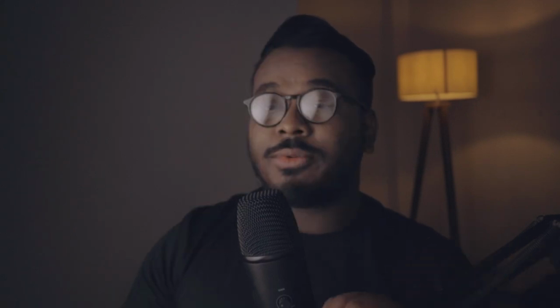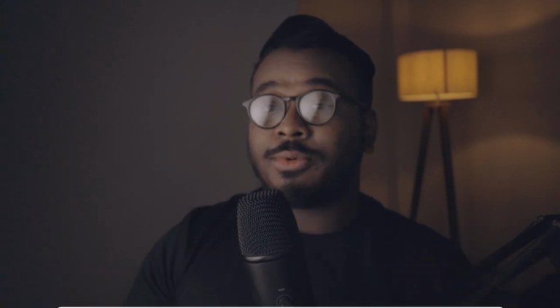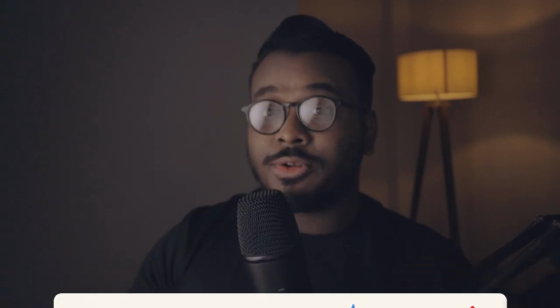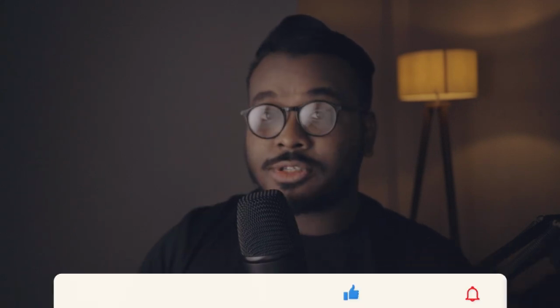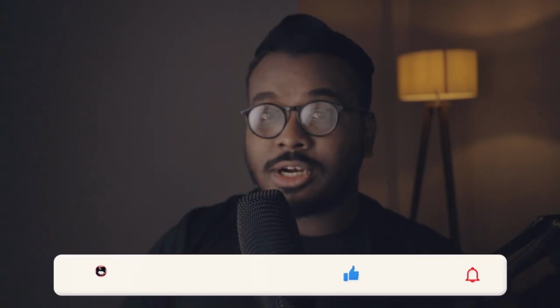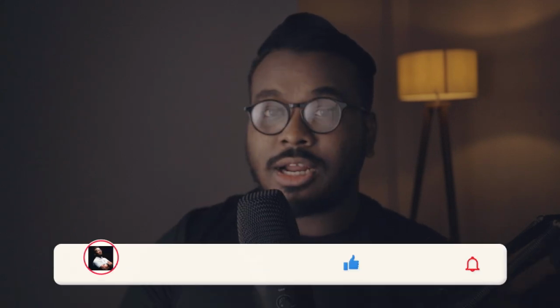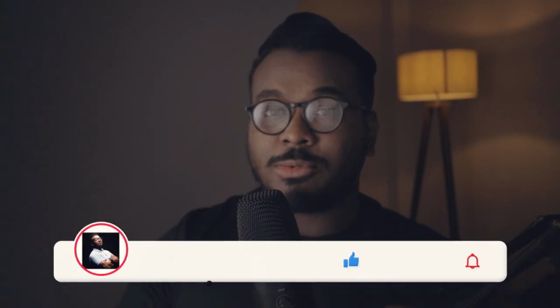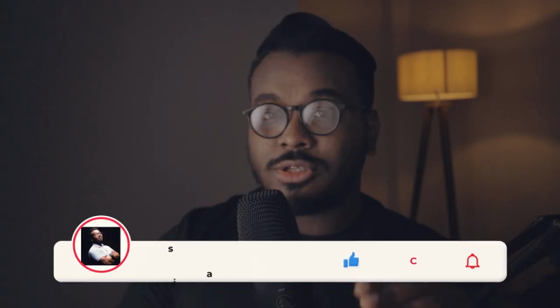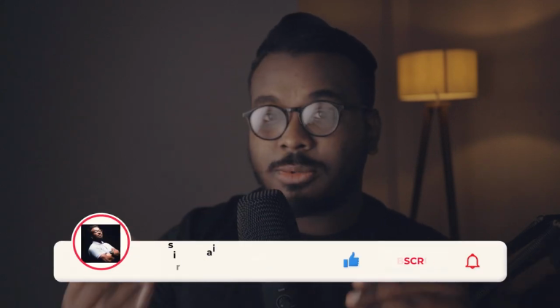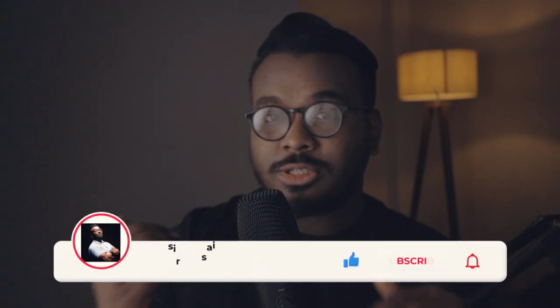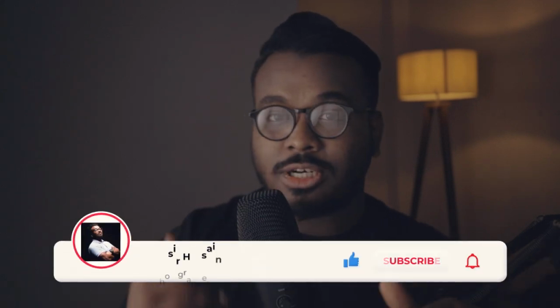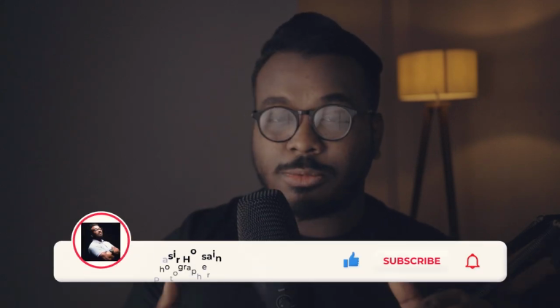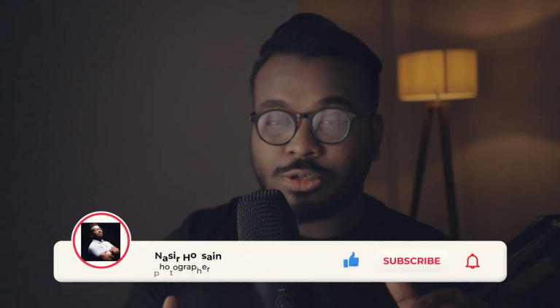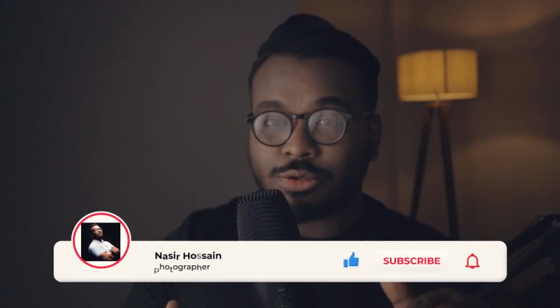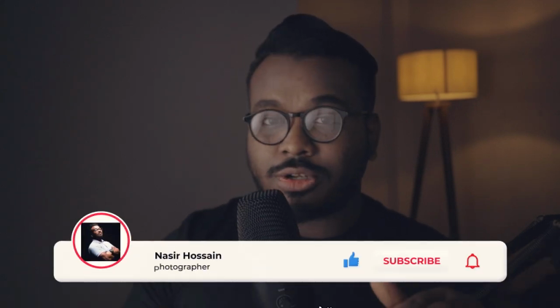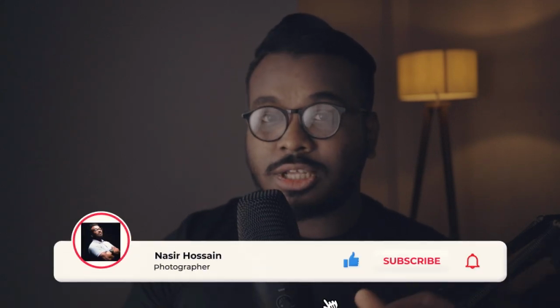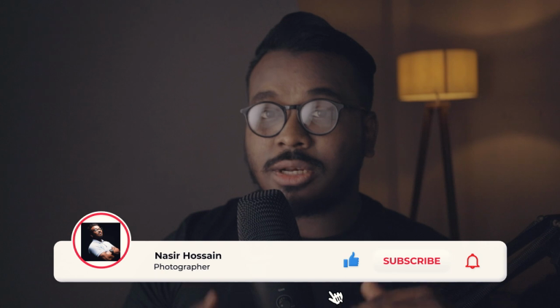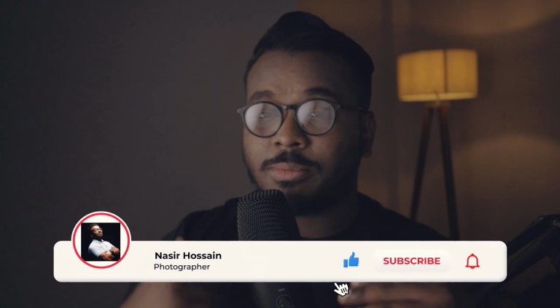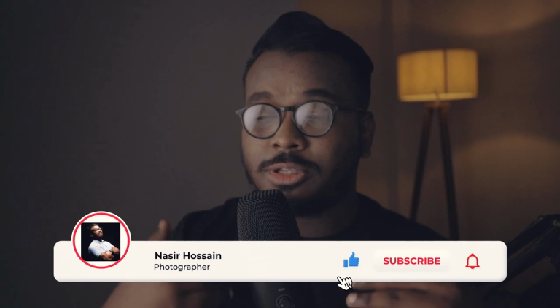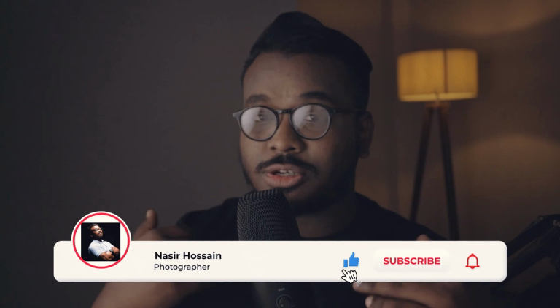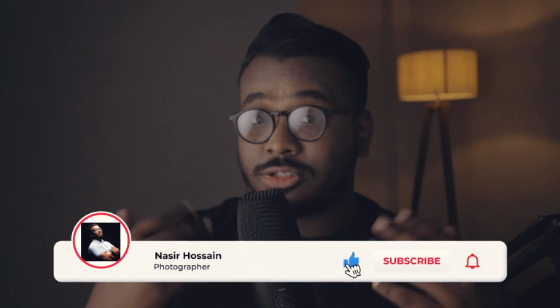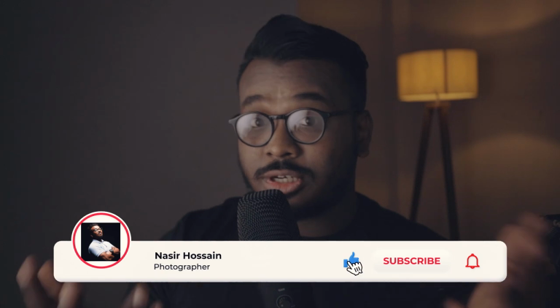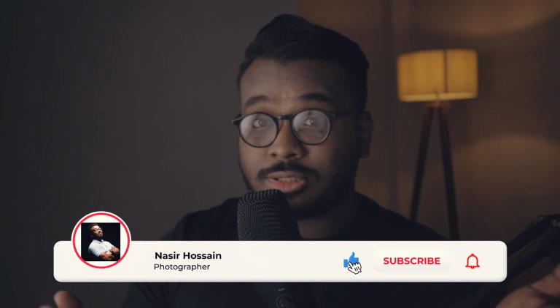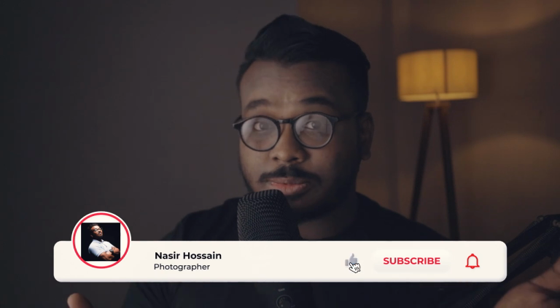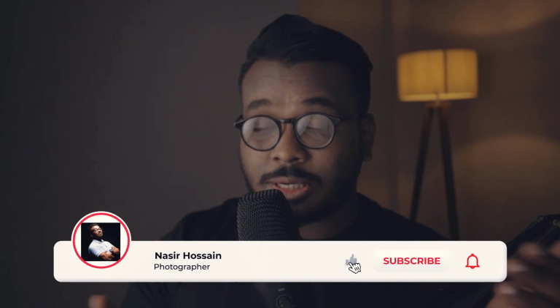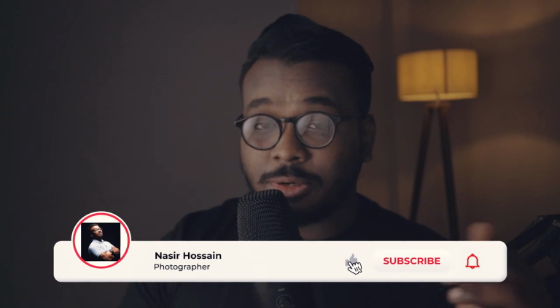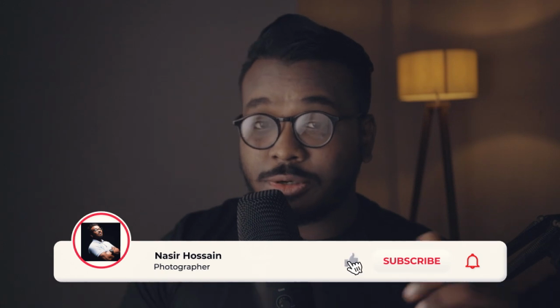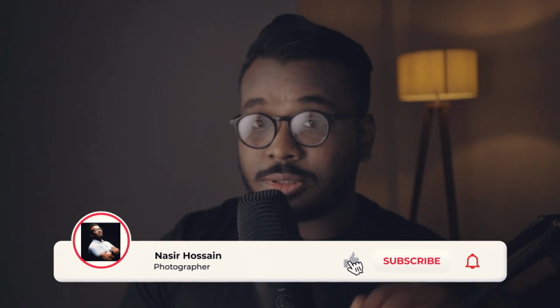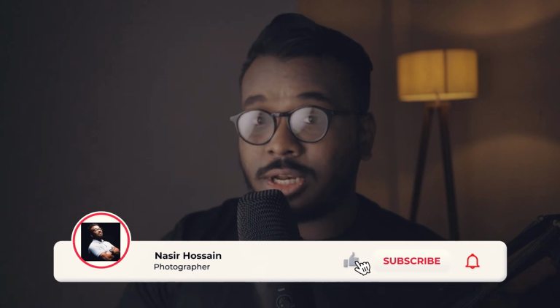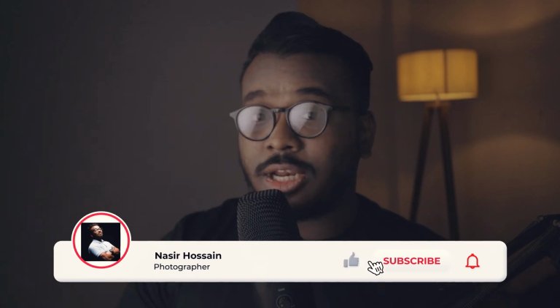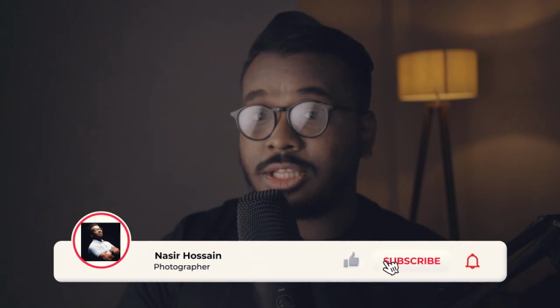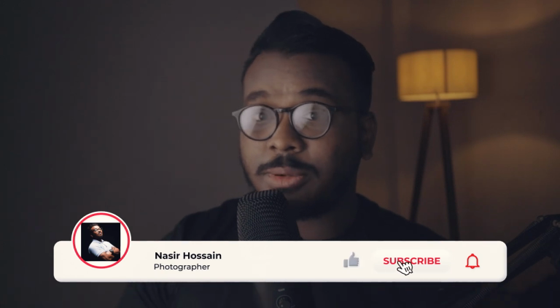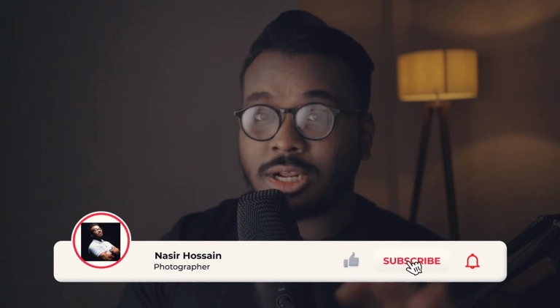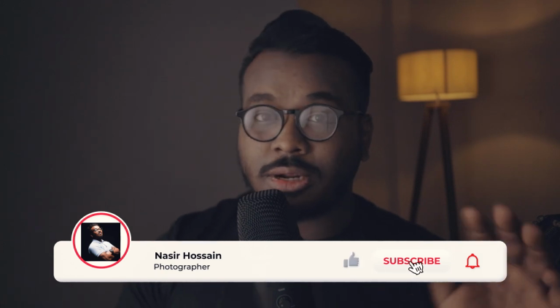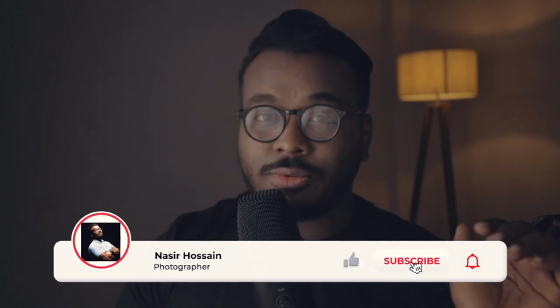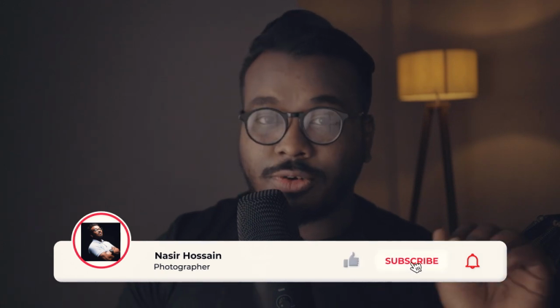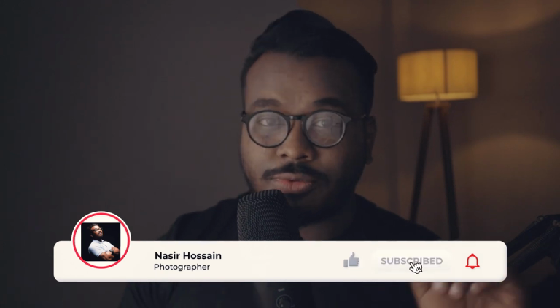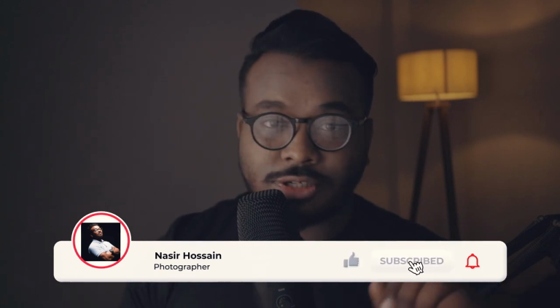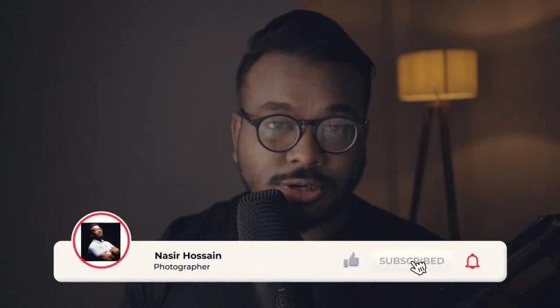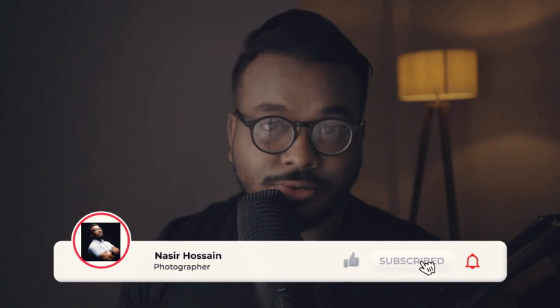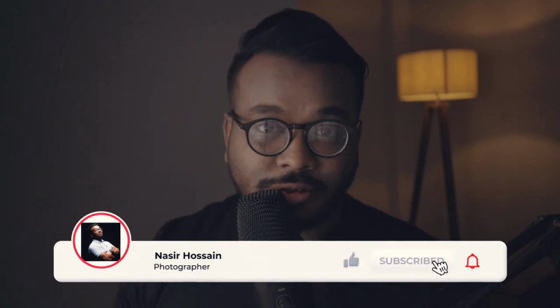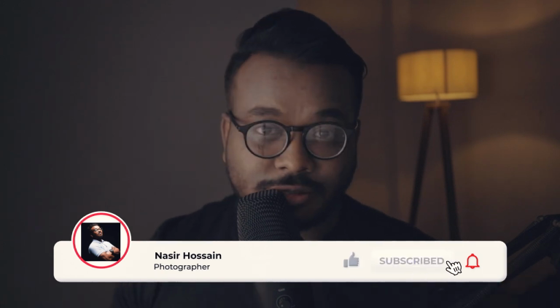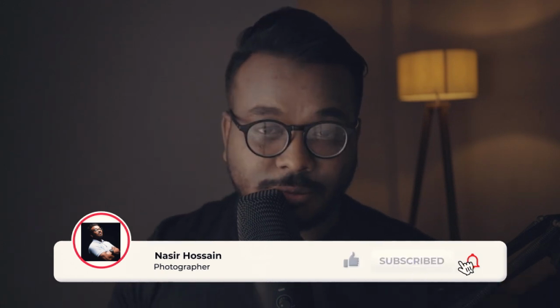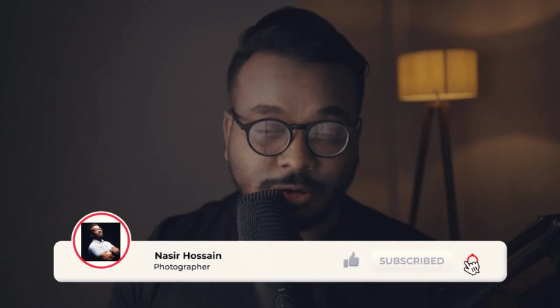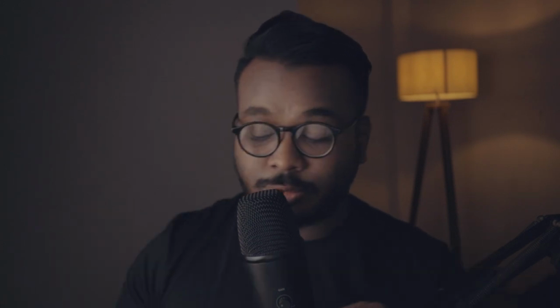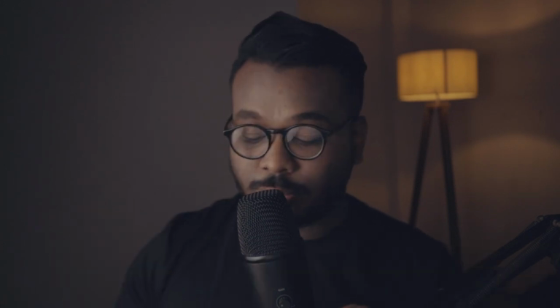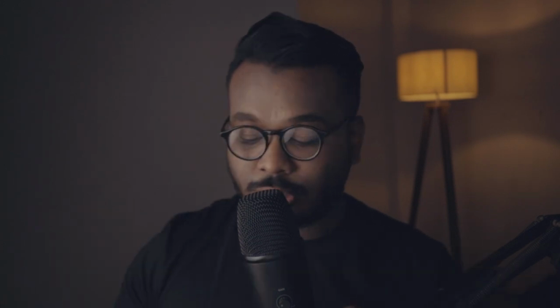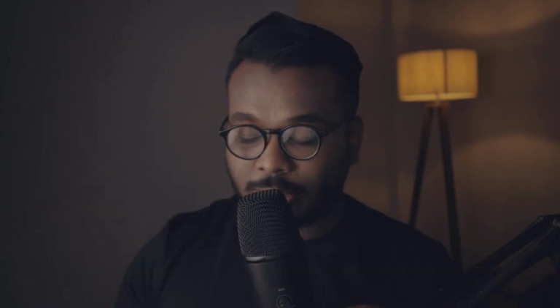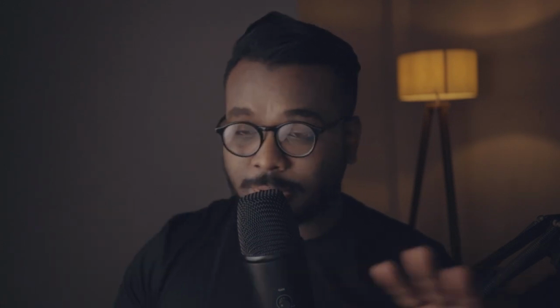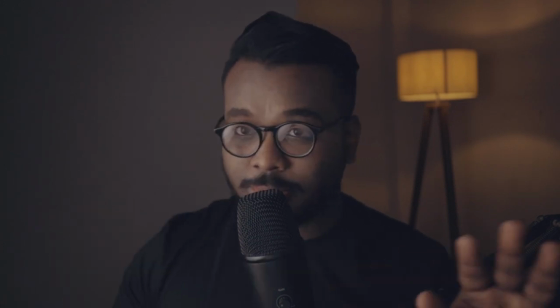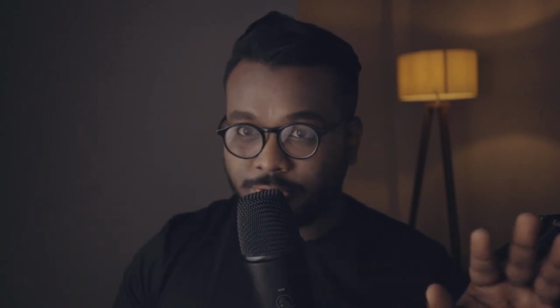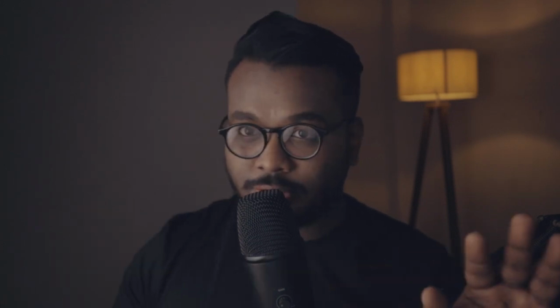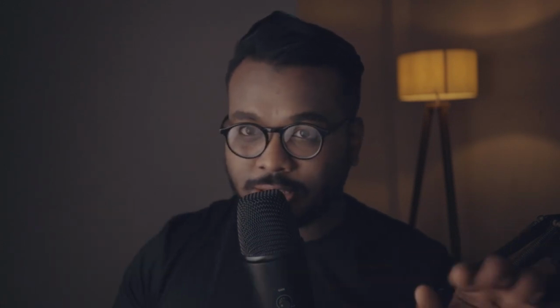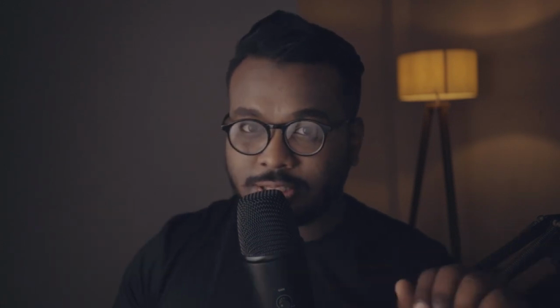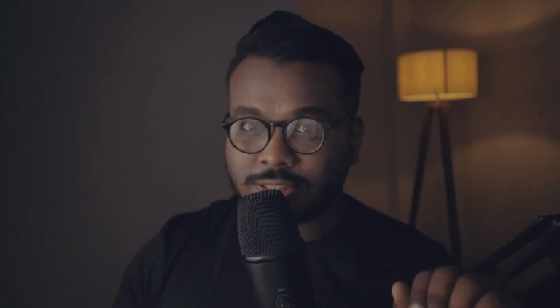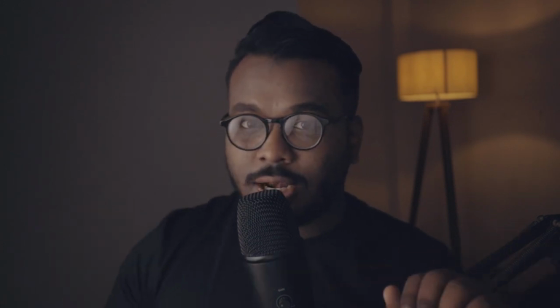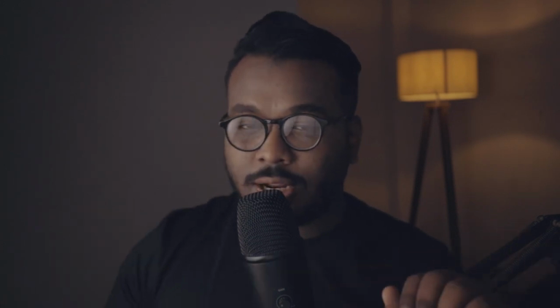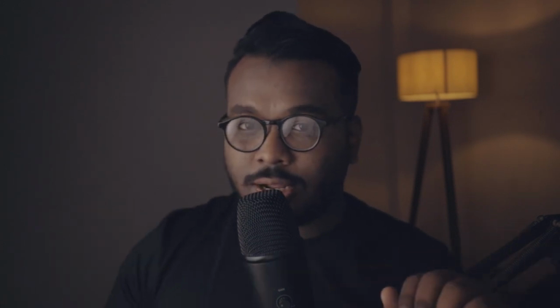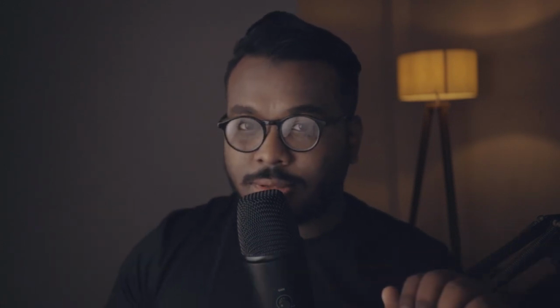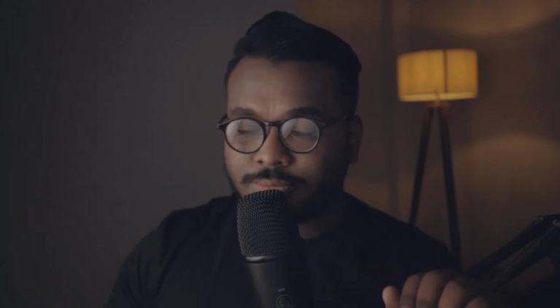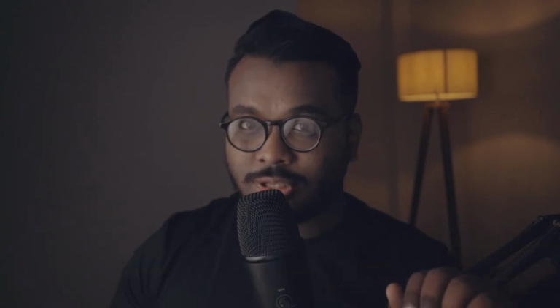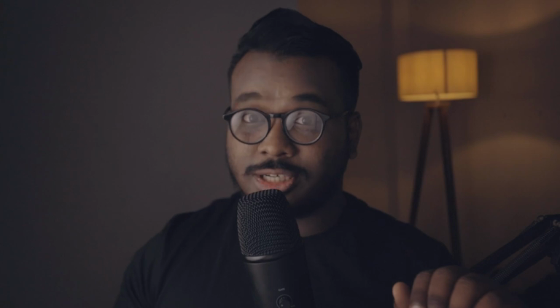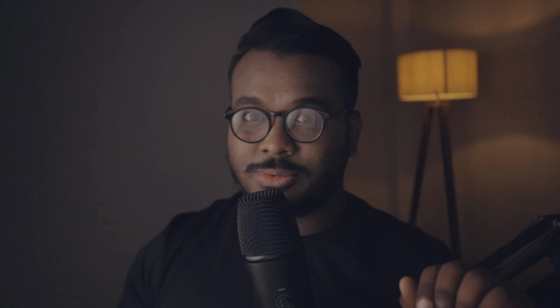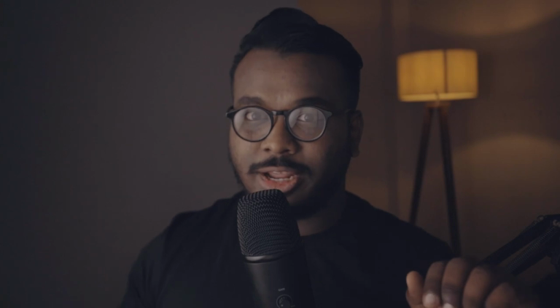And before we start, please consider subscribing to my channel and hit the bell icon for more upcoming videos like this. And let's begin.